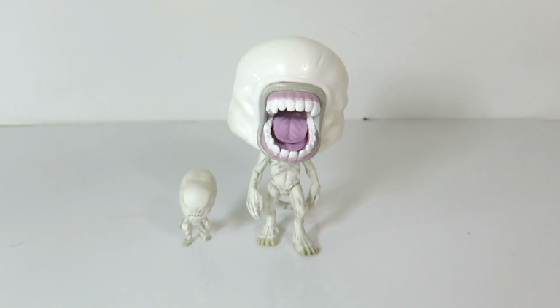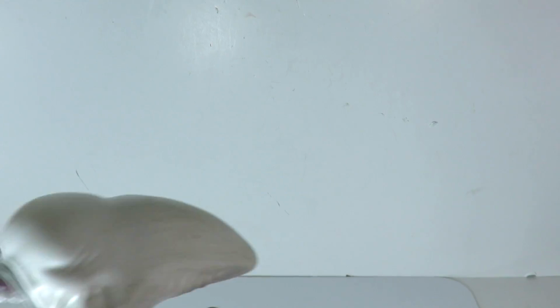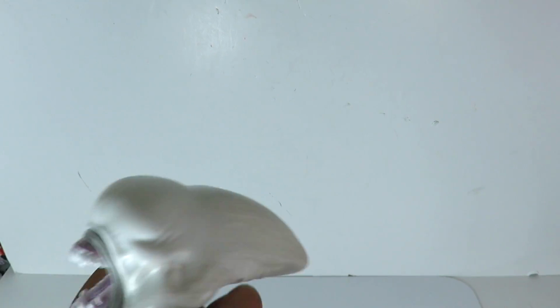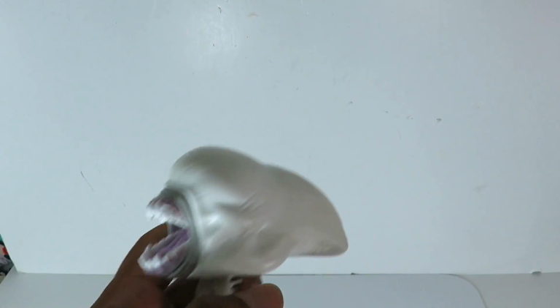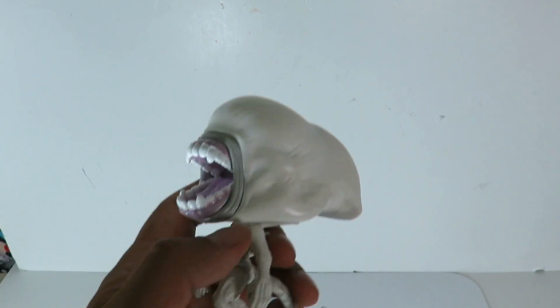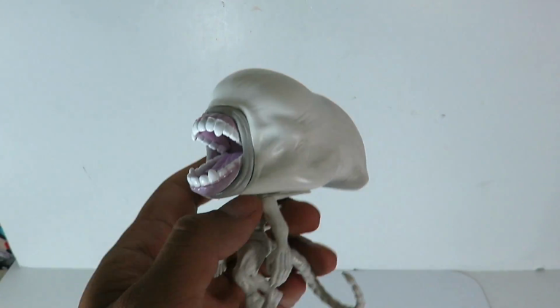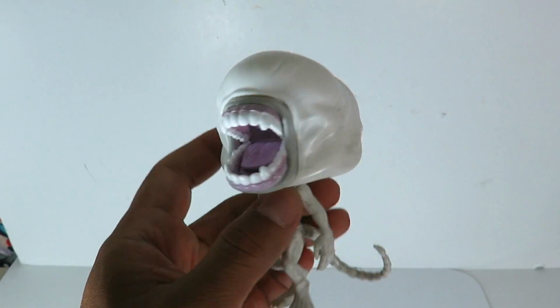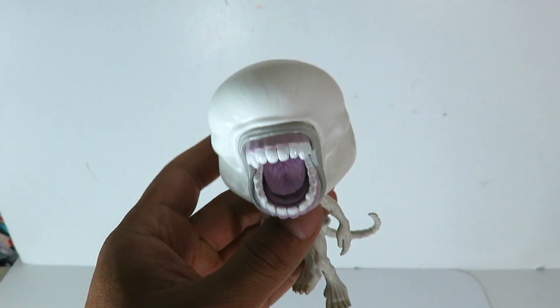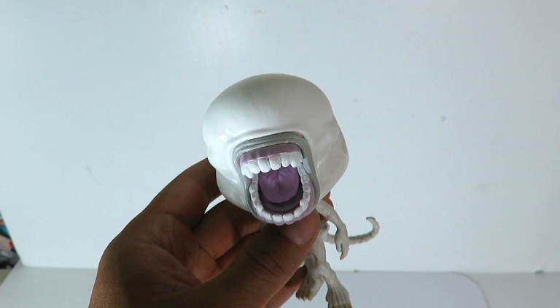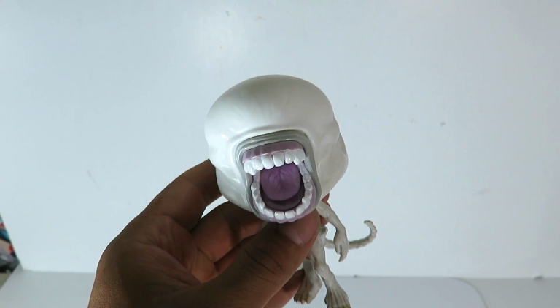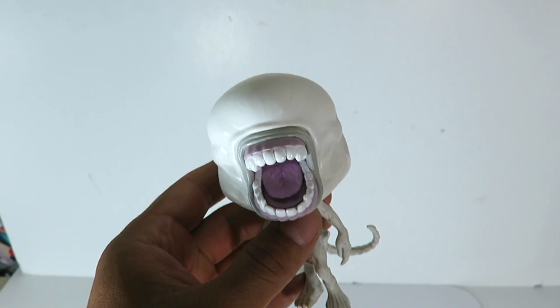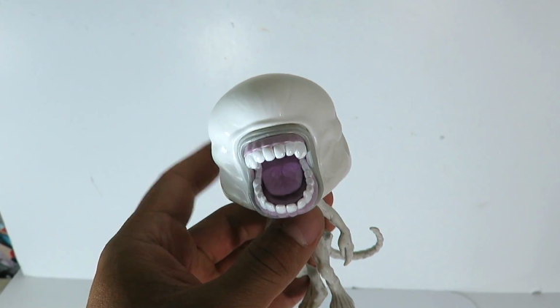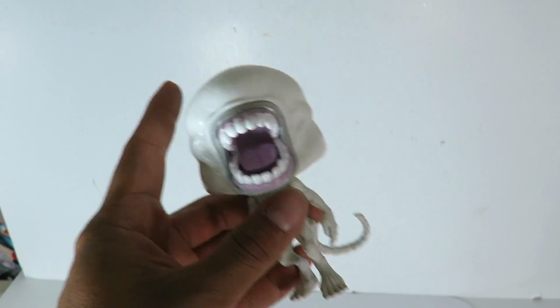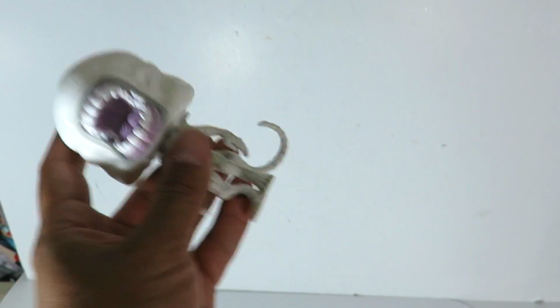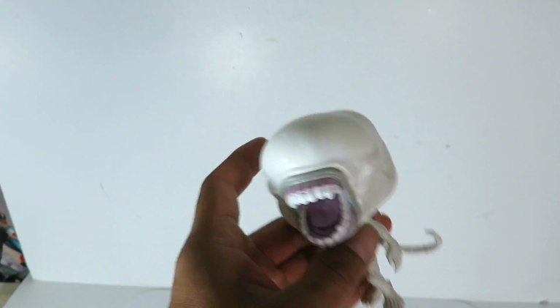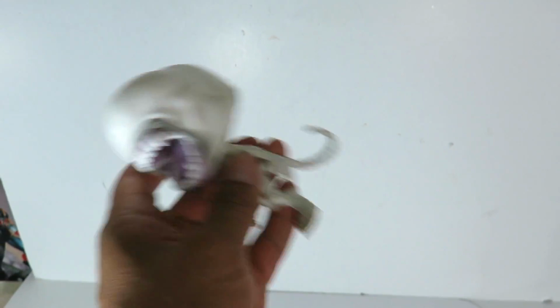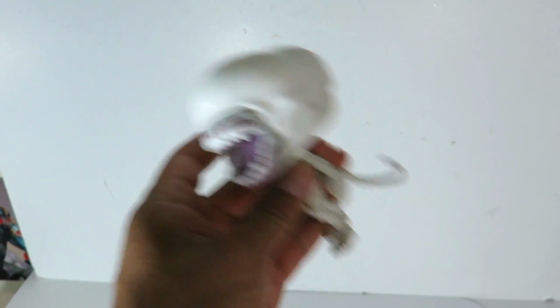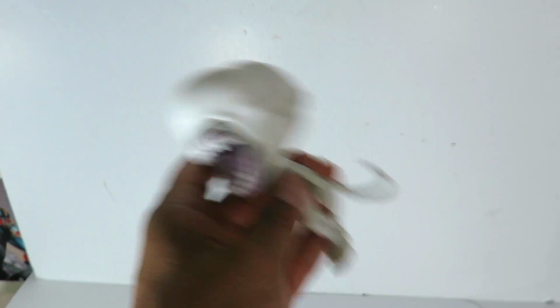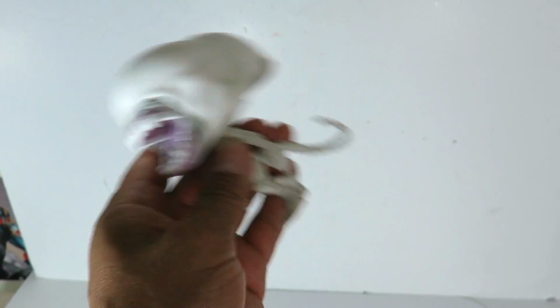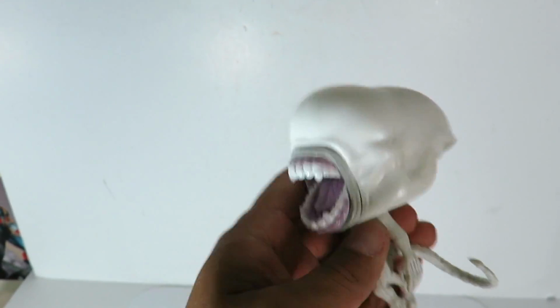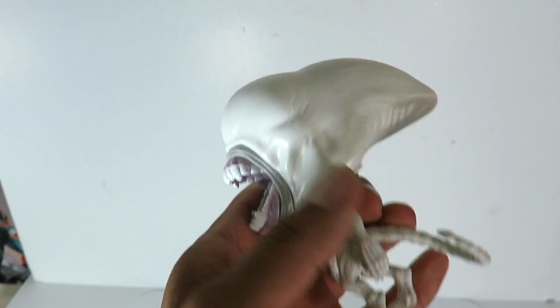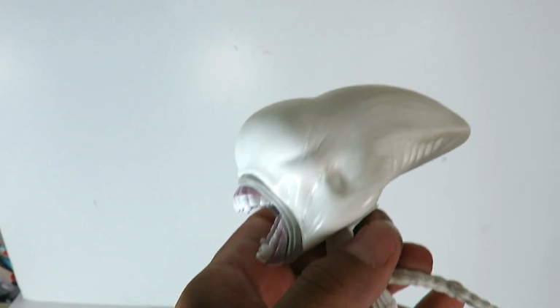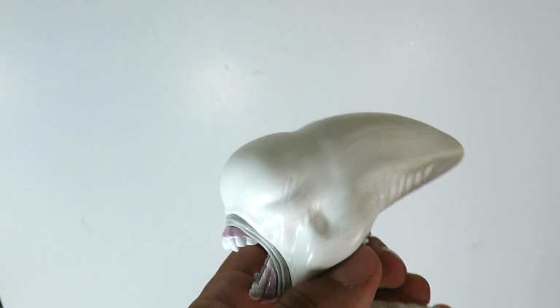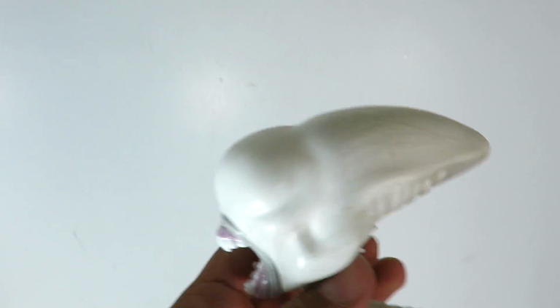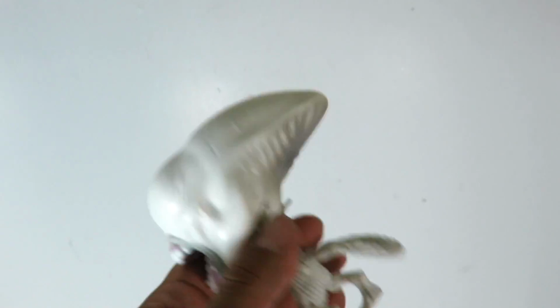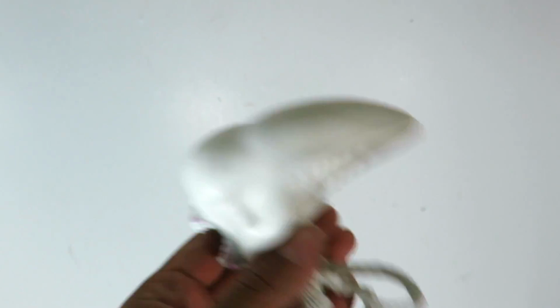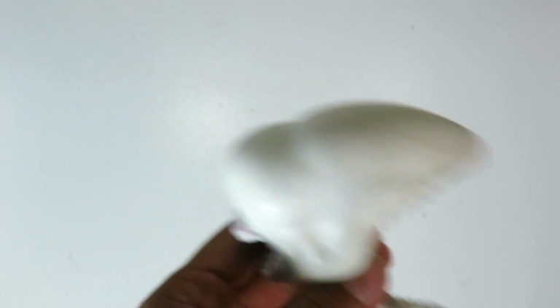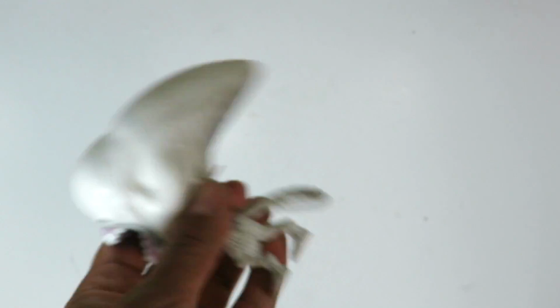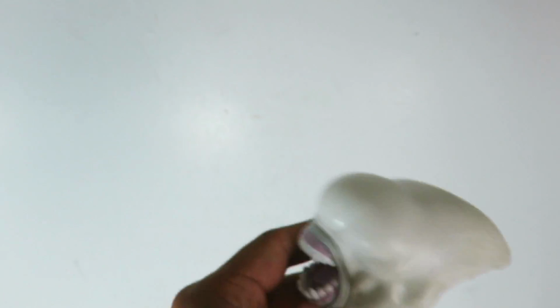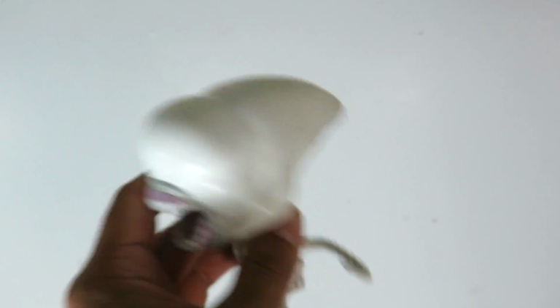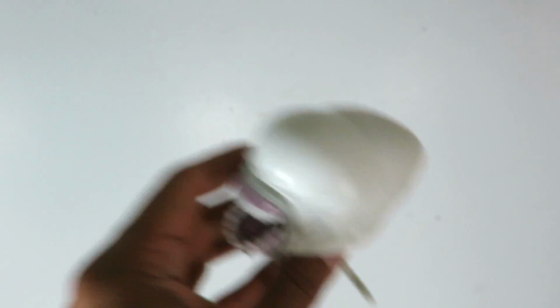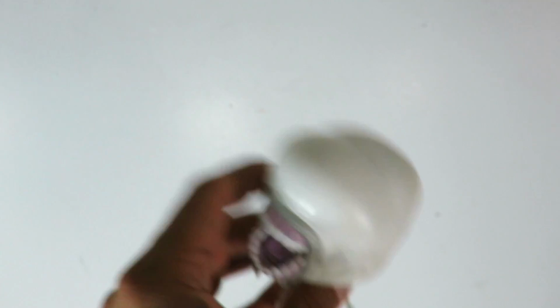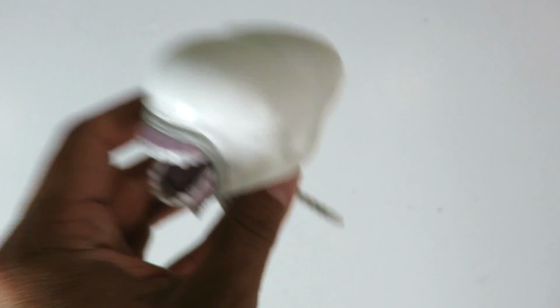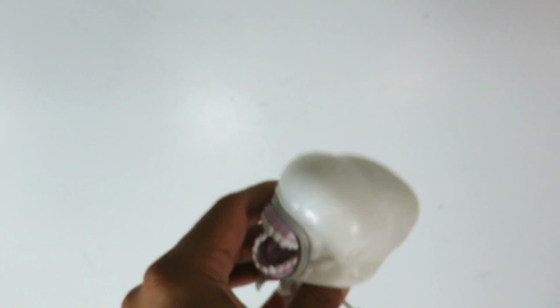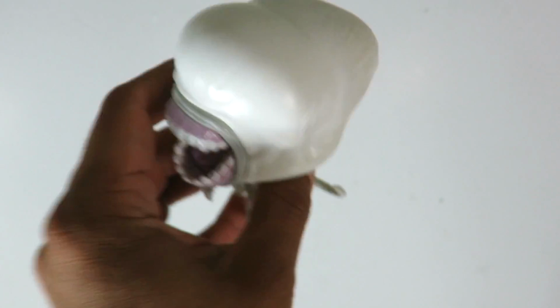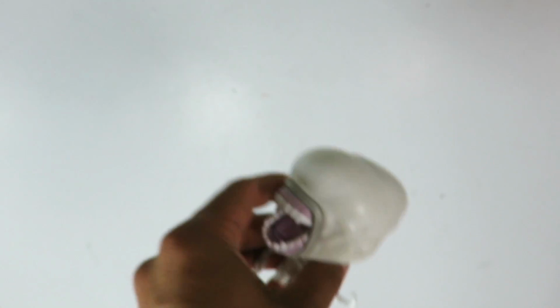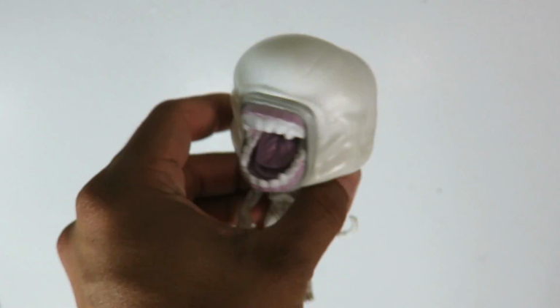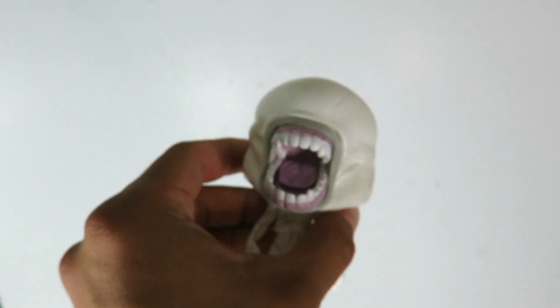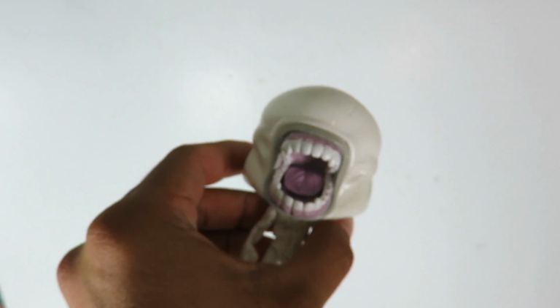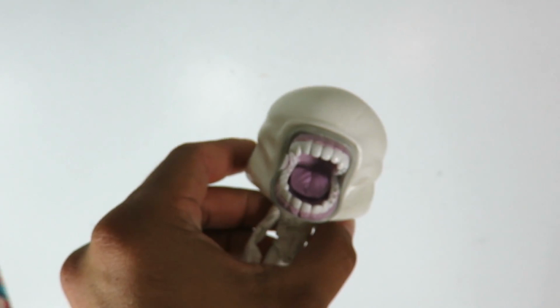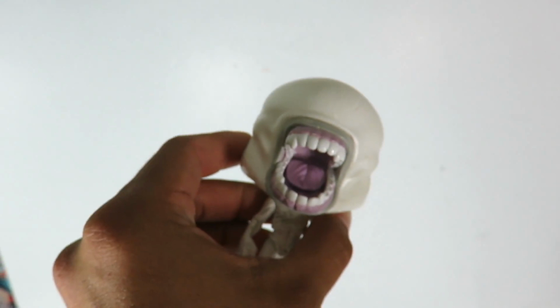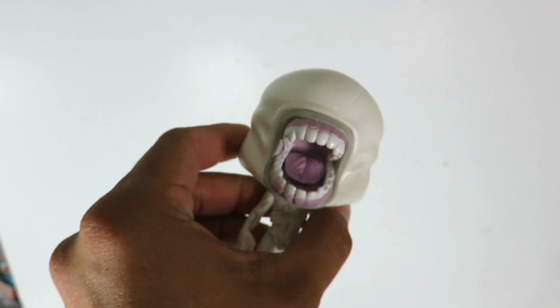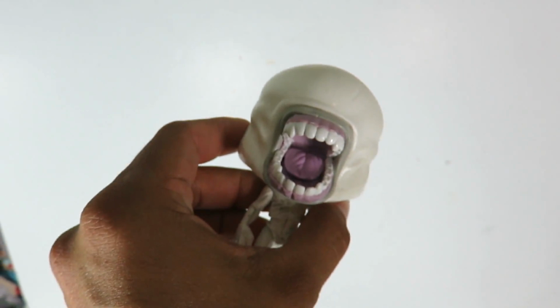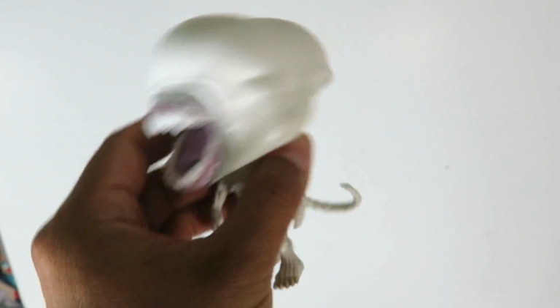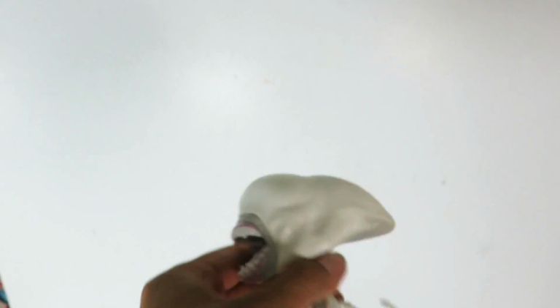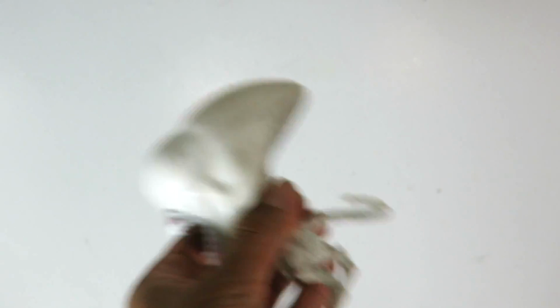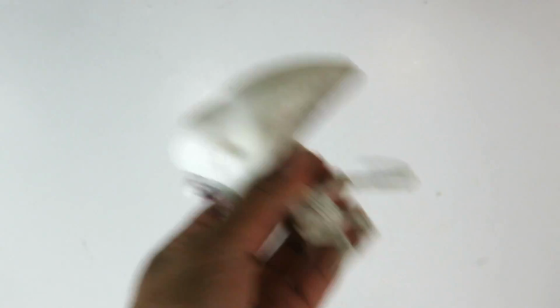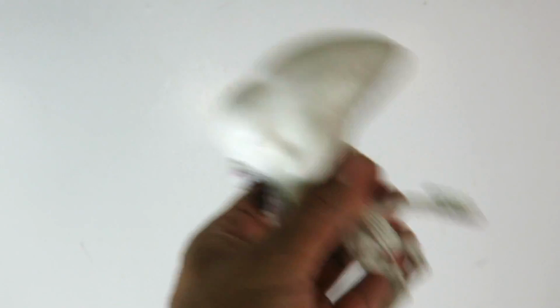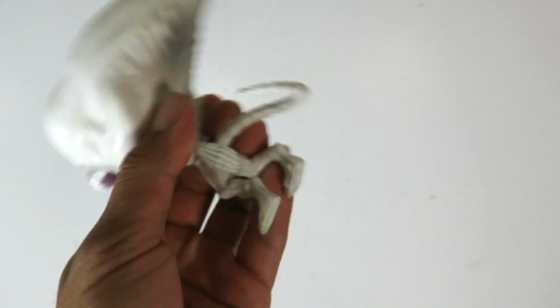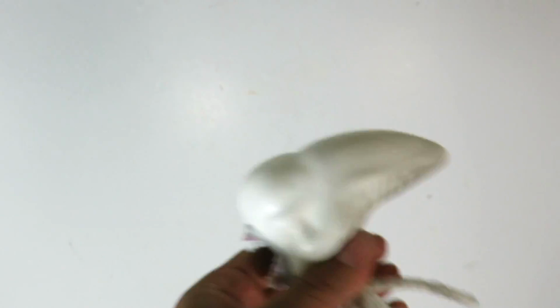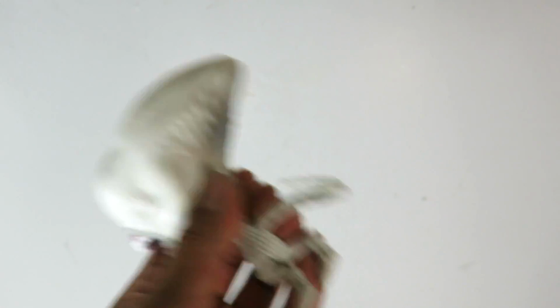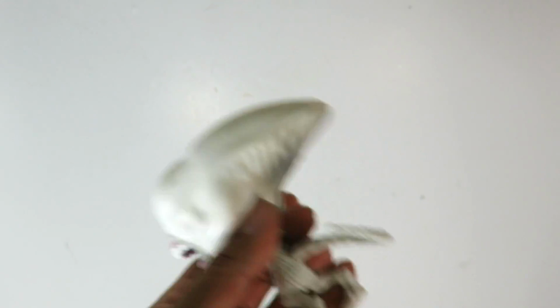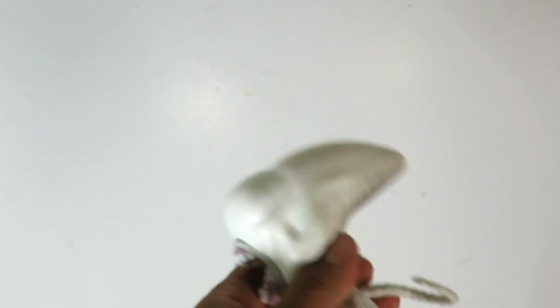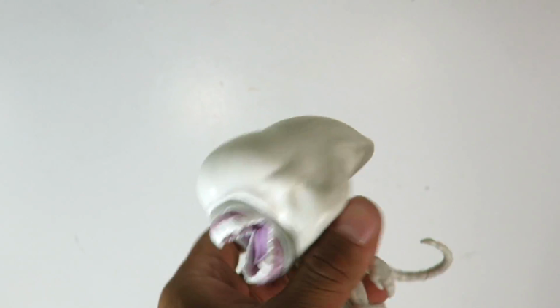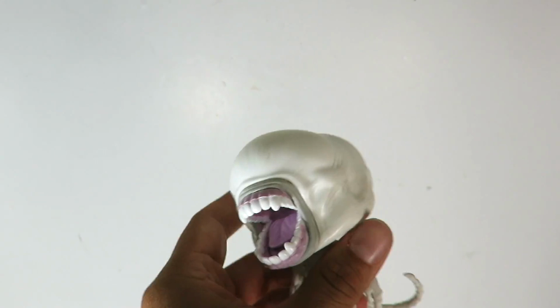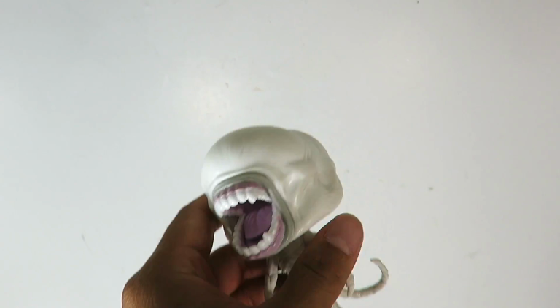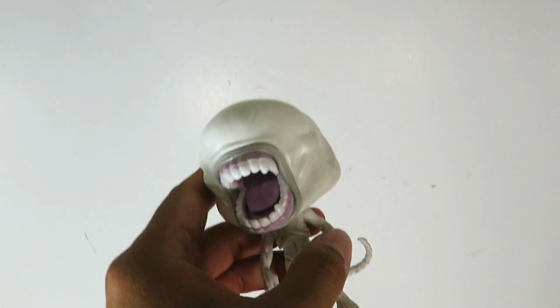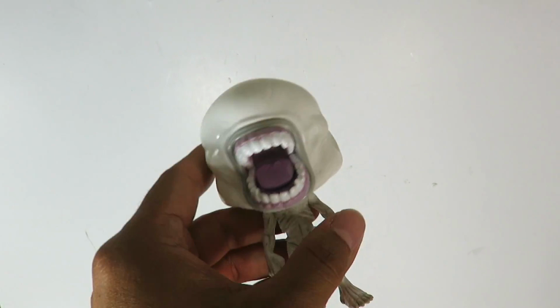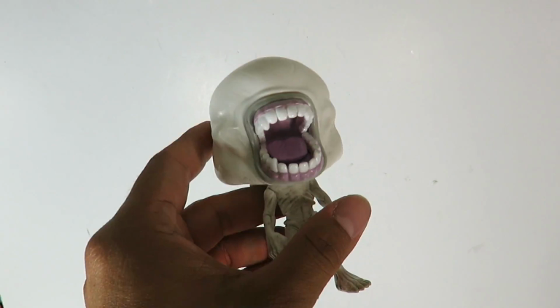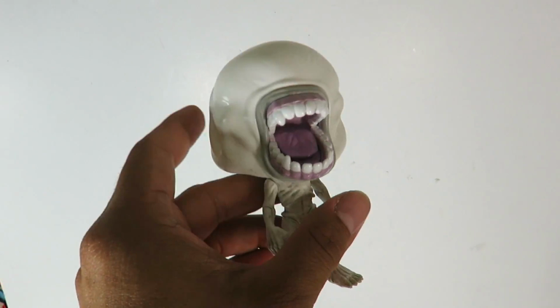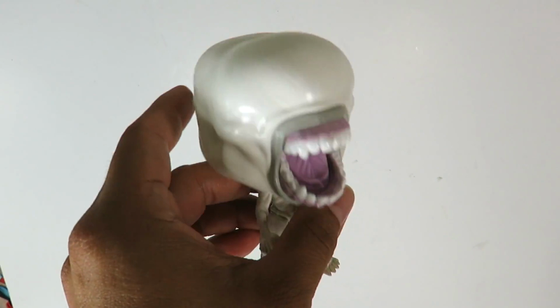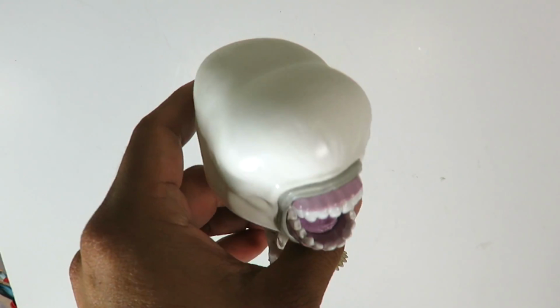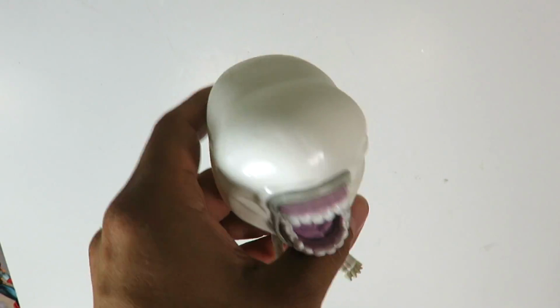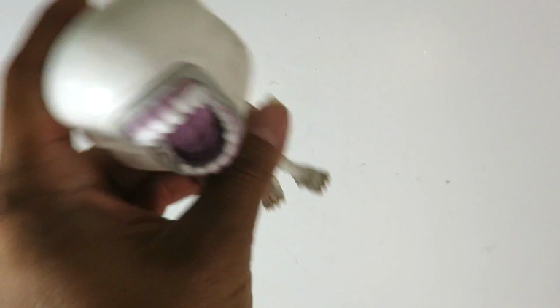Look at this — there's something loose in this guy. Maybe it's another toddler.